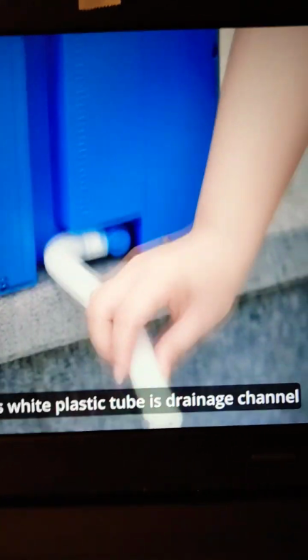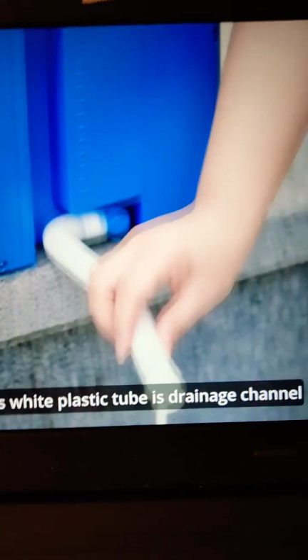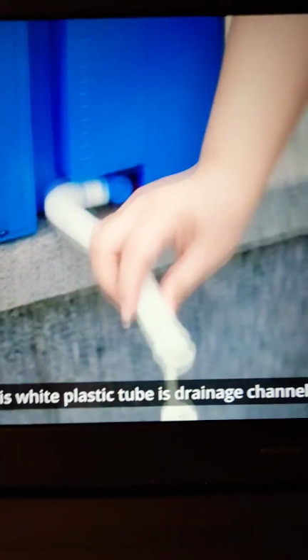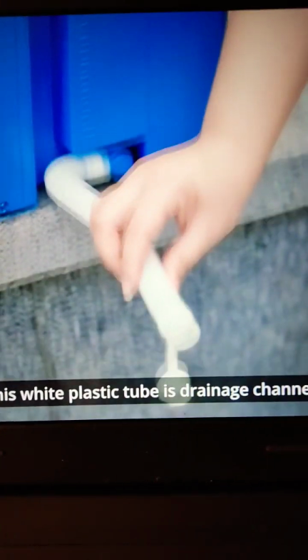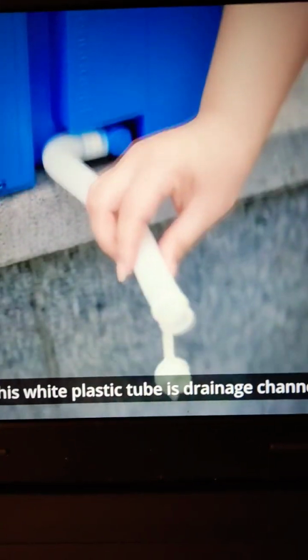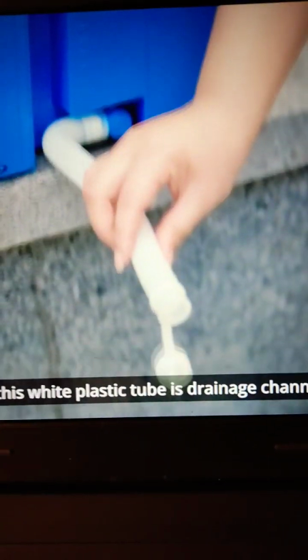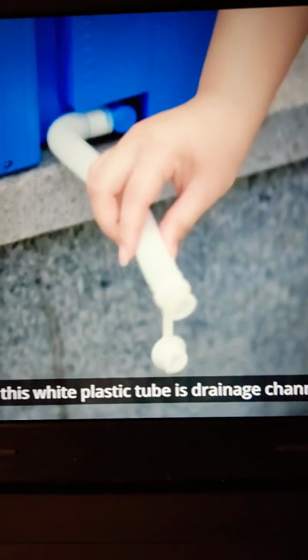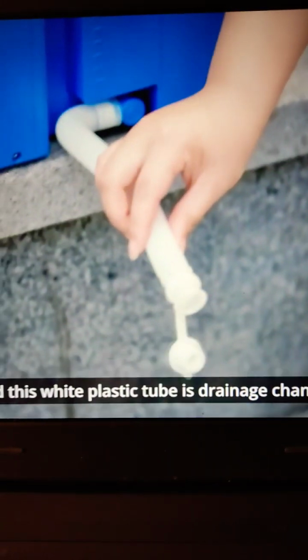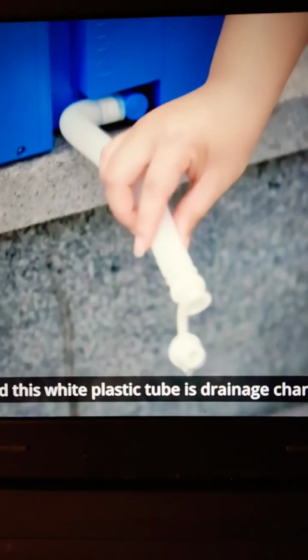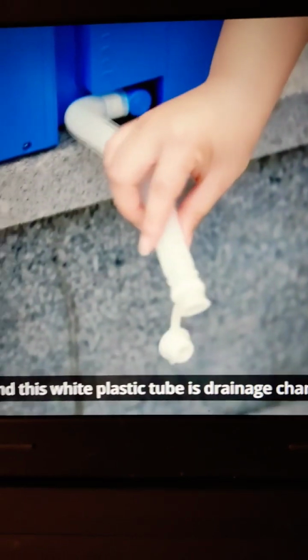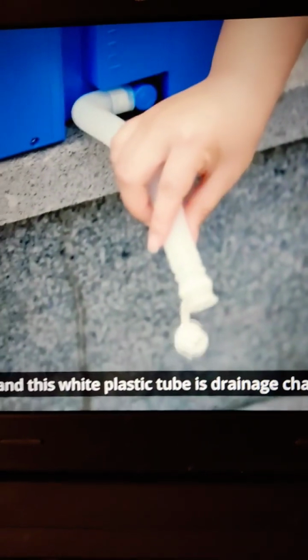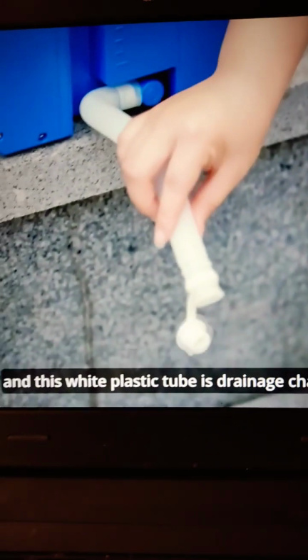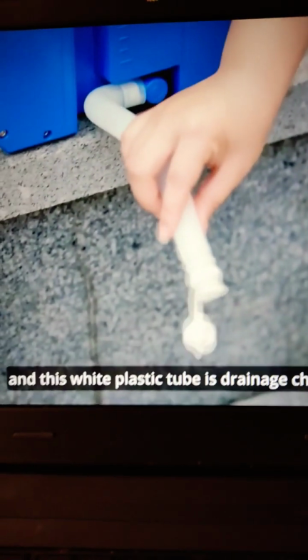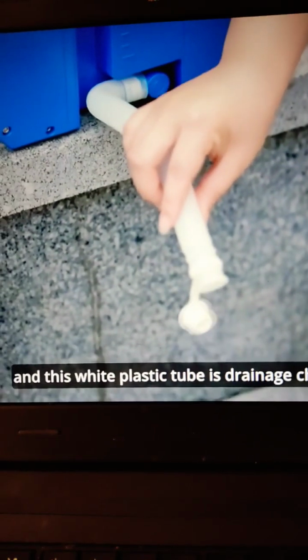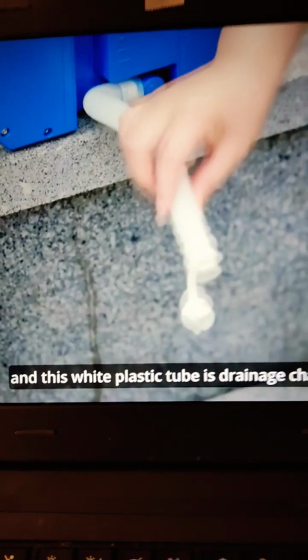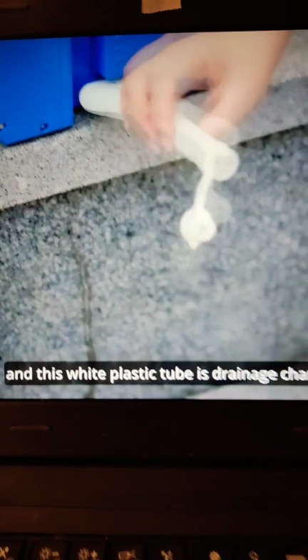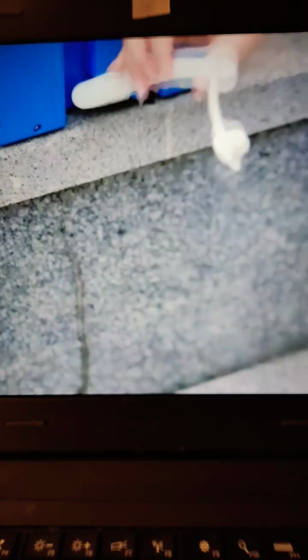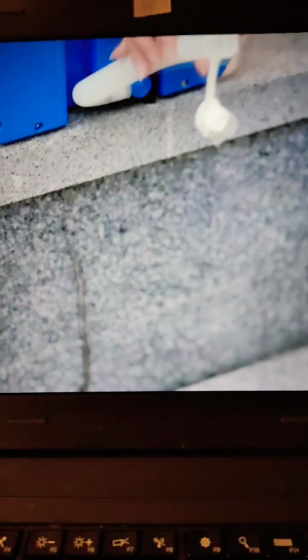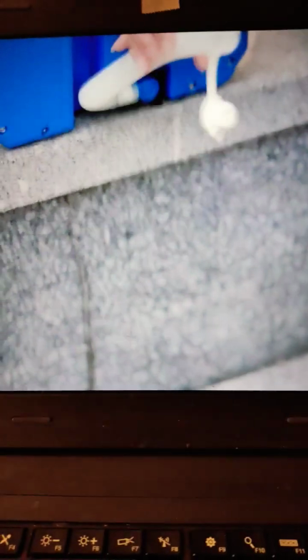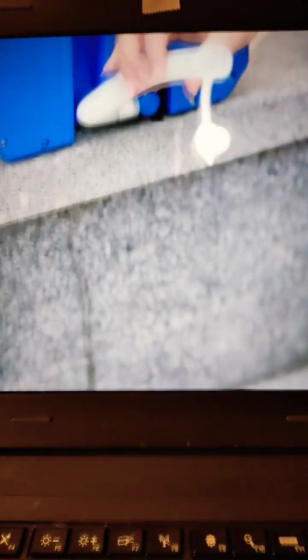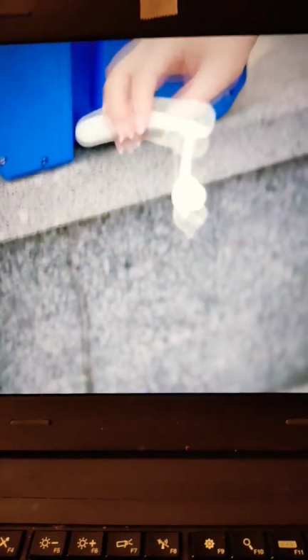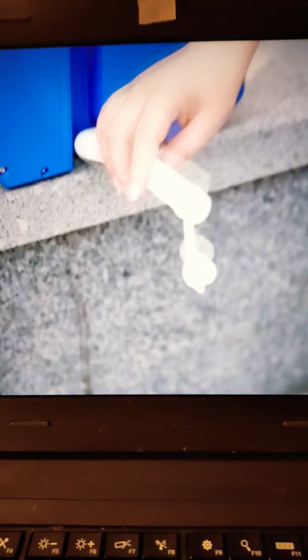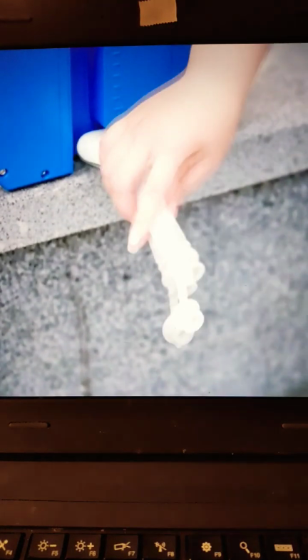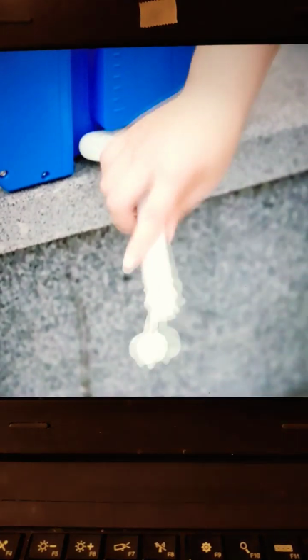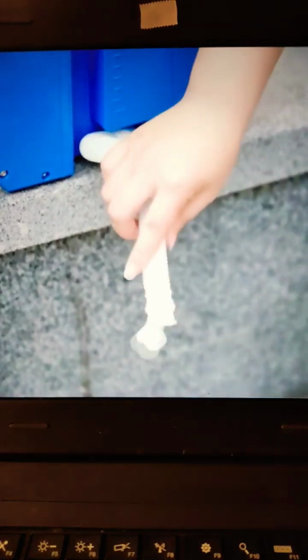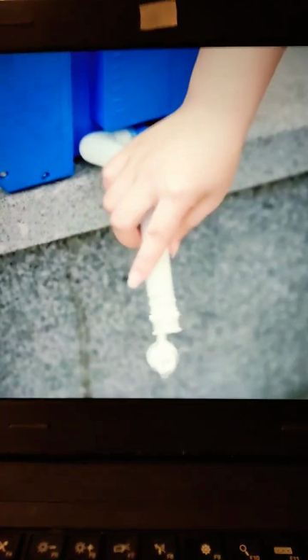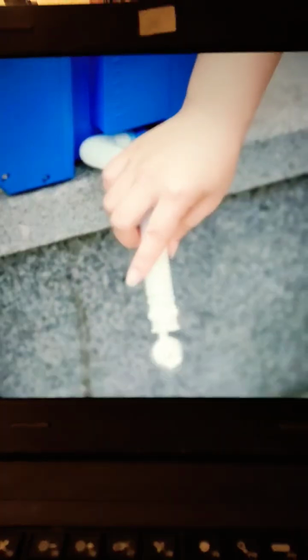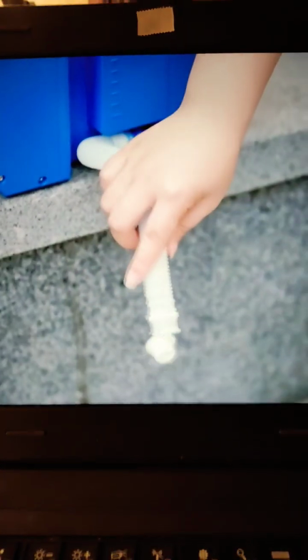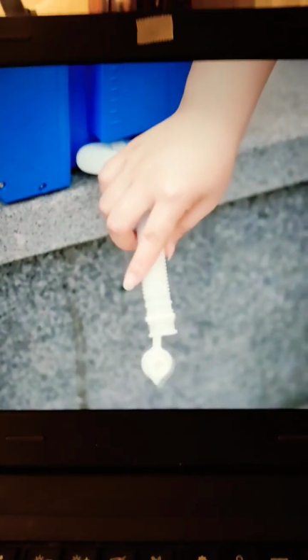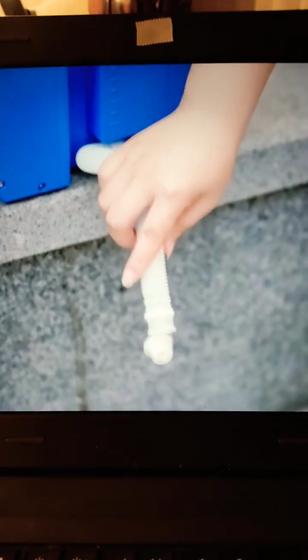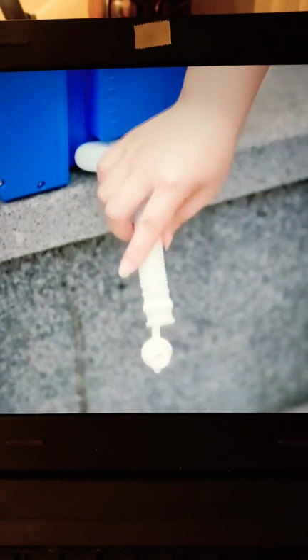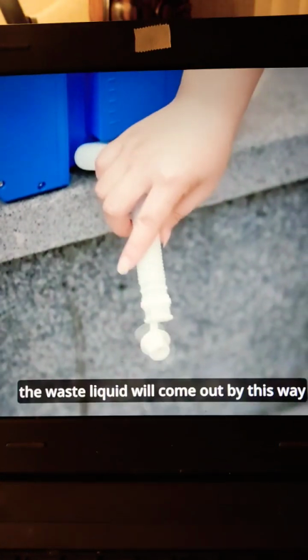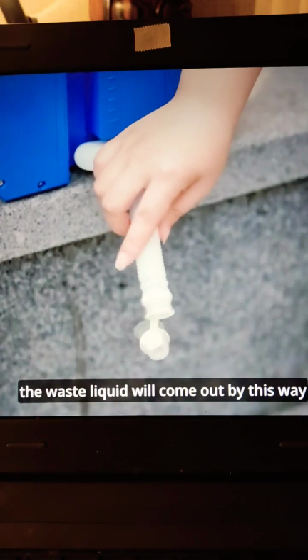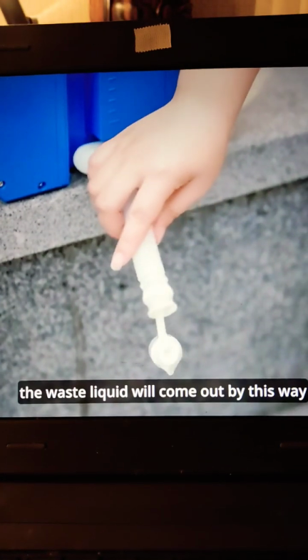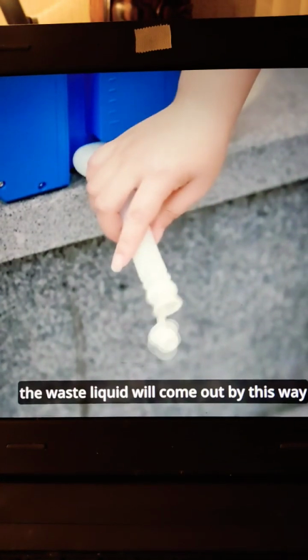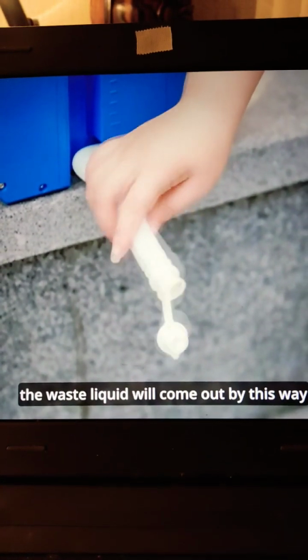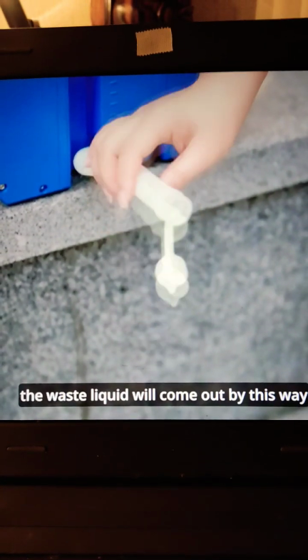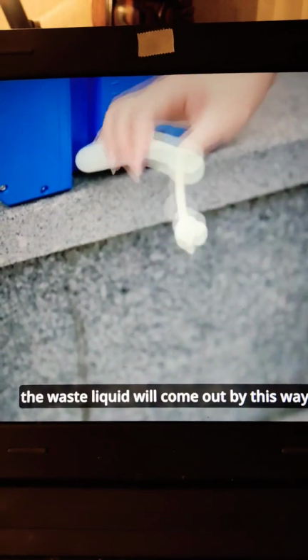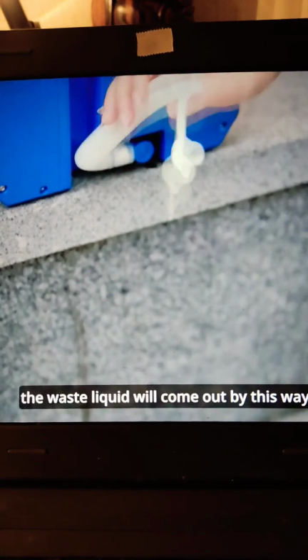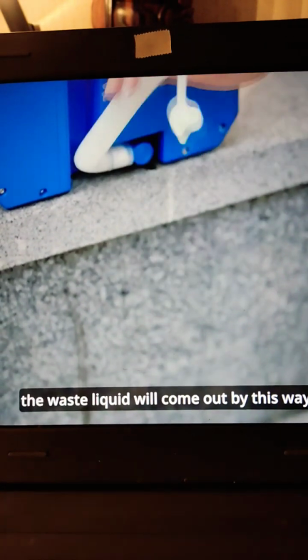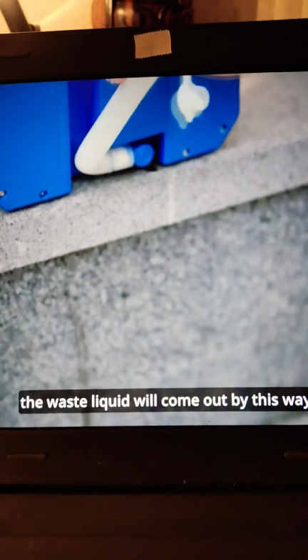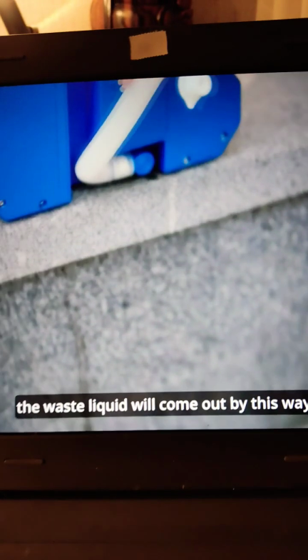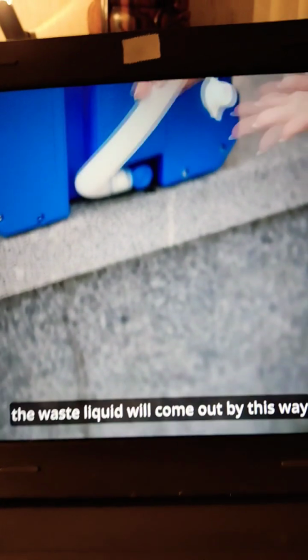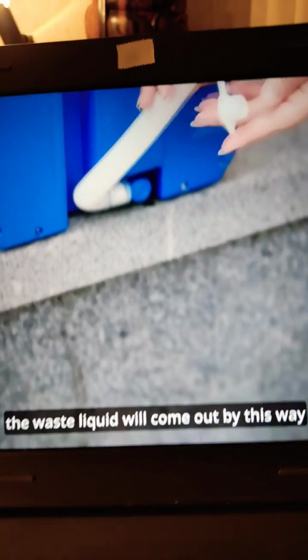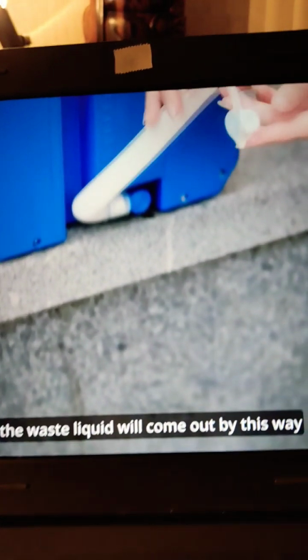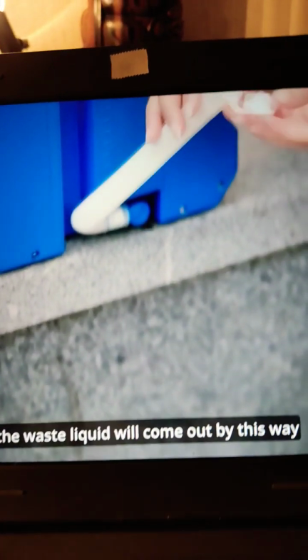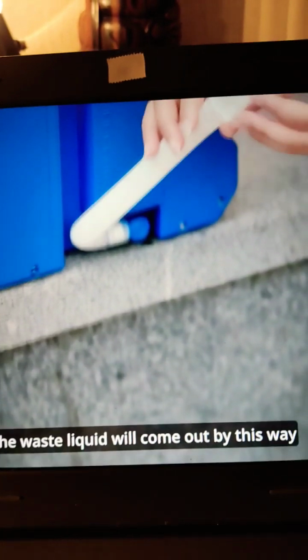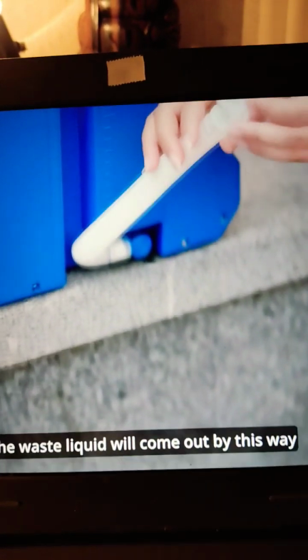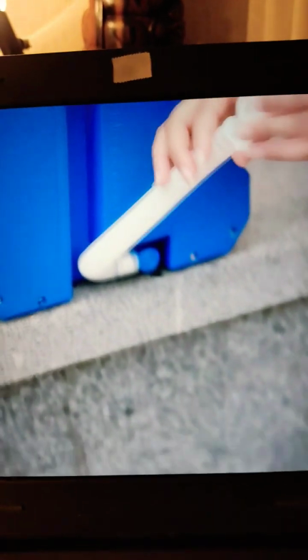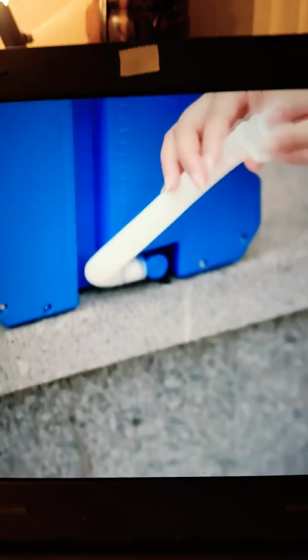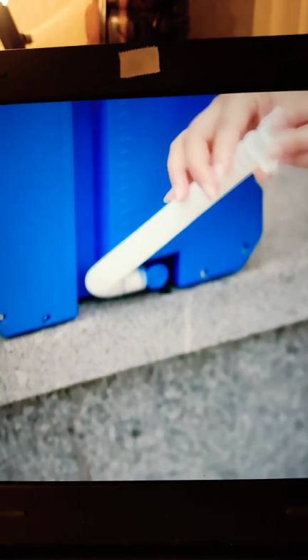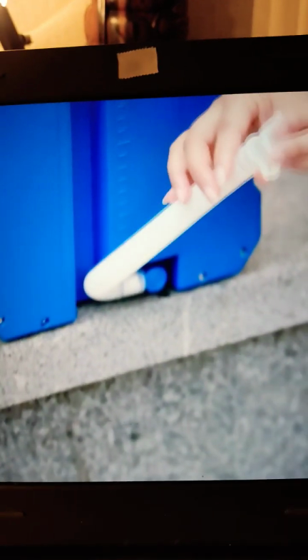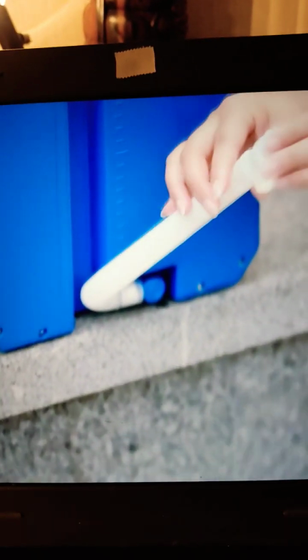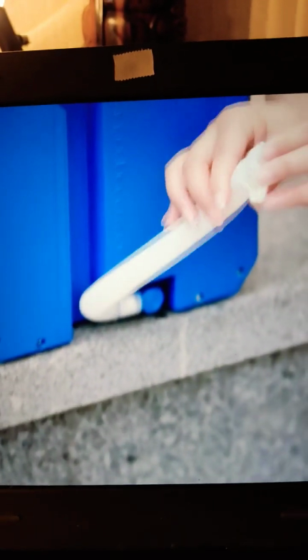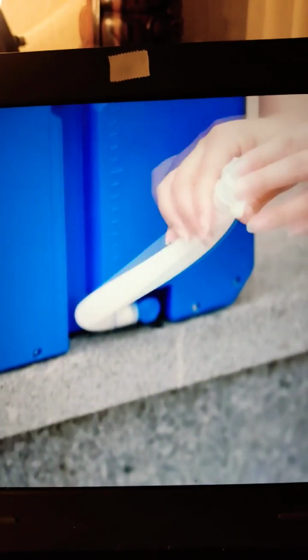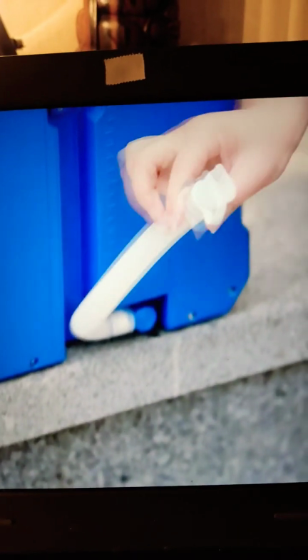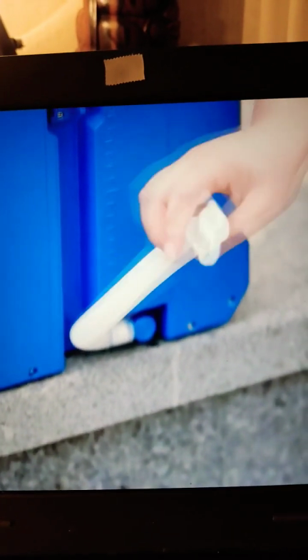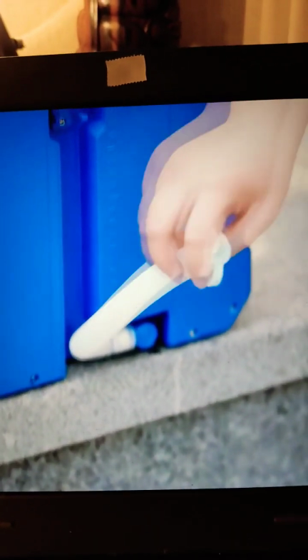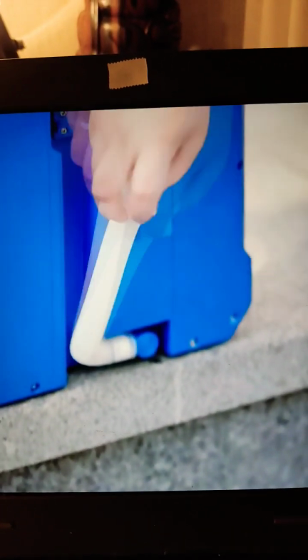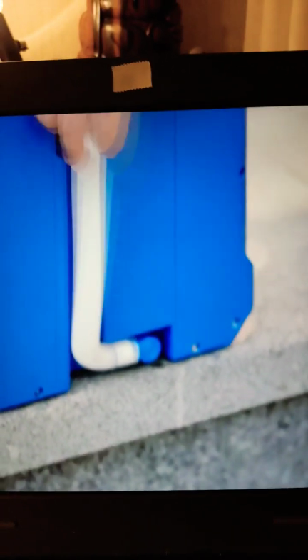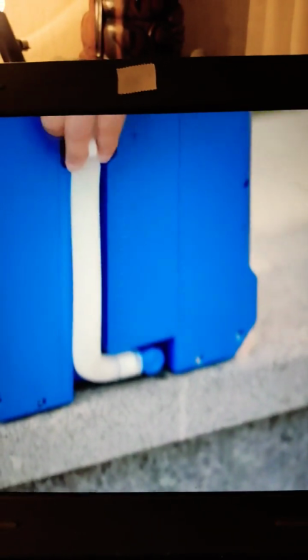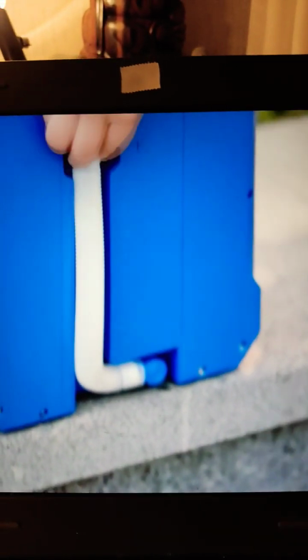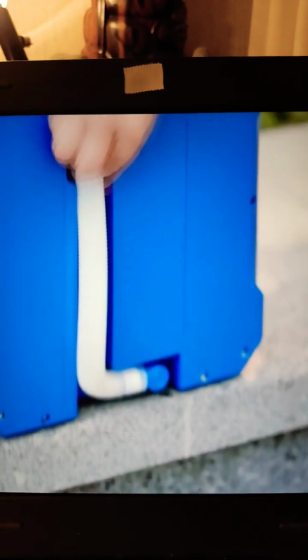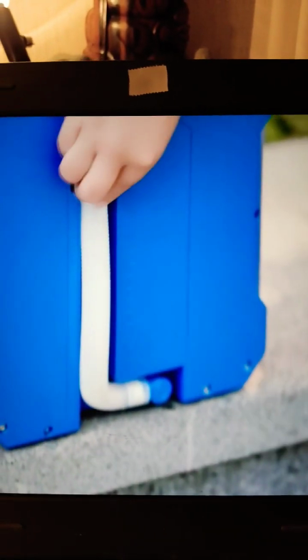And this white plastic tube is the drainage channel. The waste liquid will come out by this way.